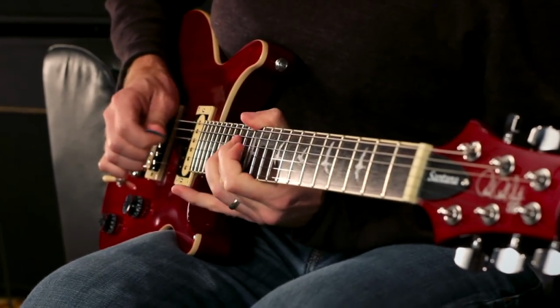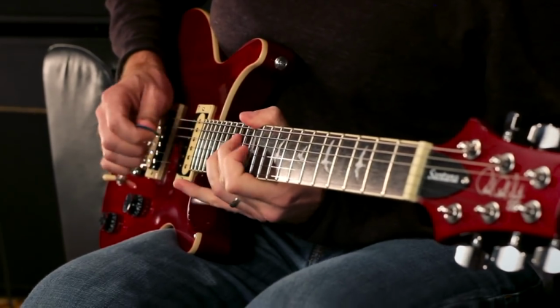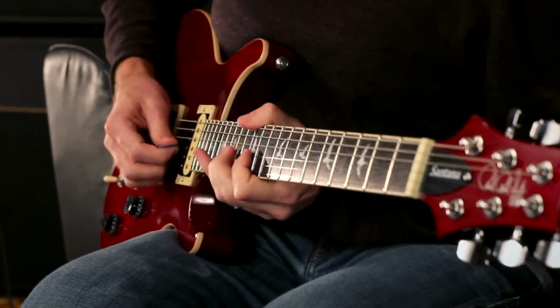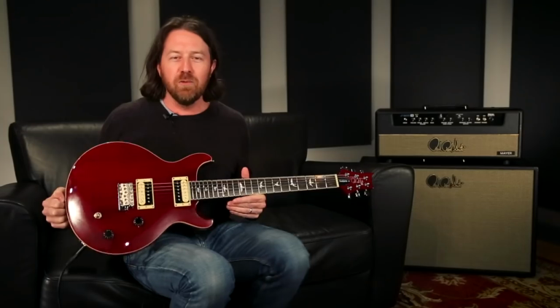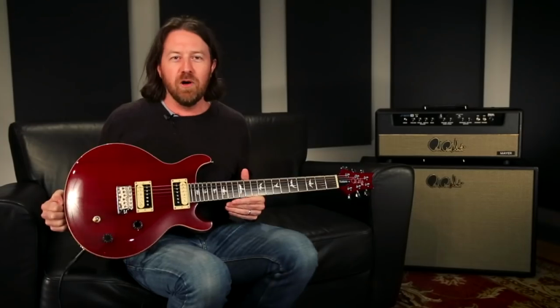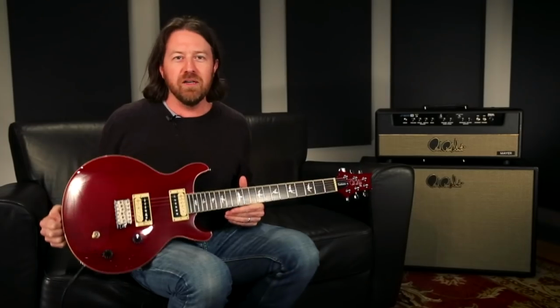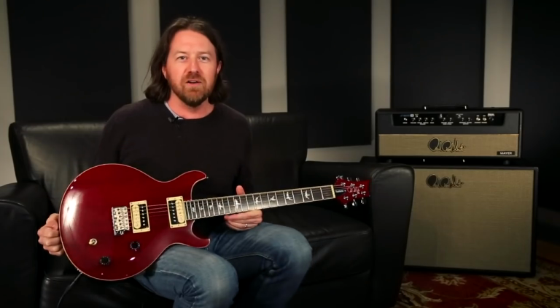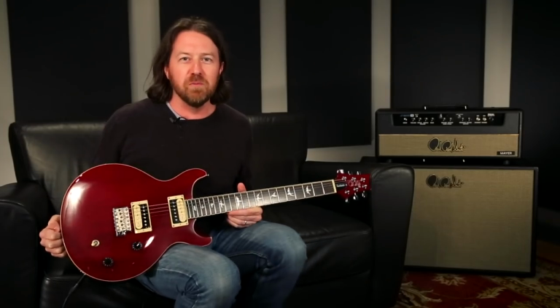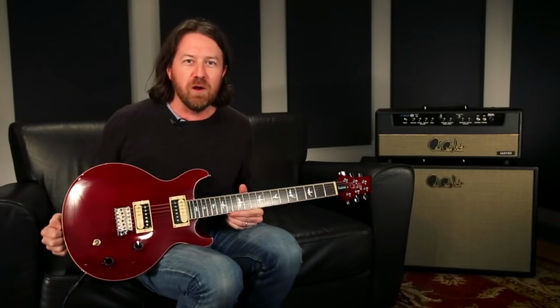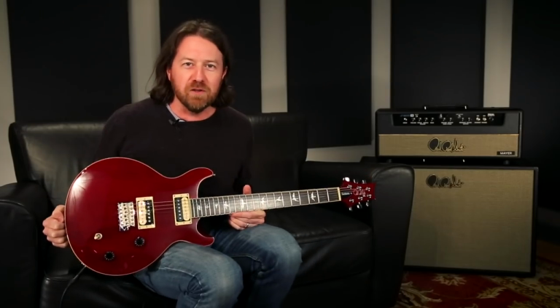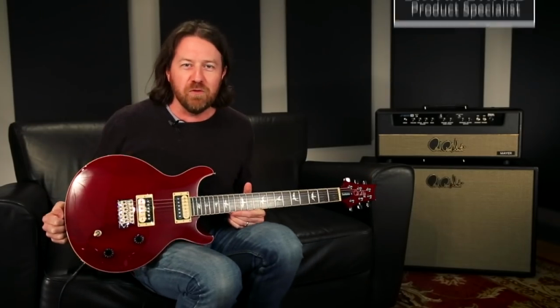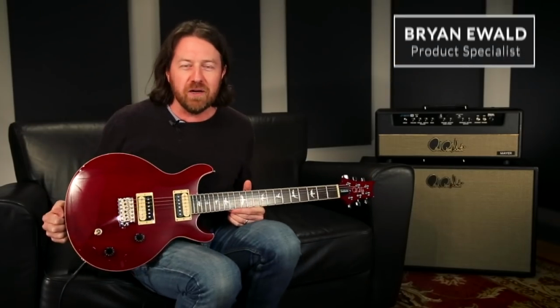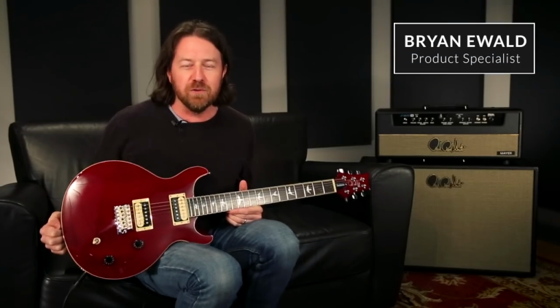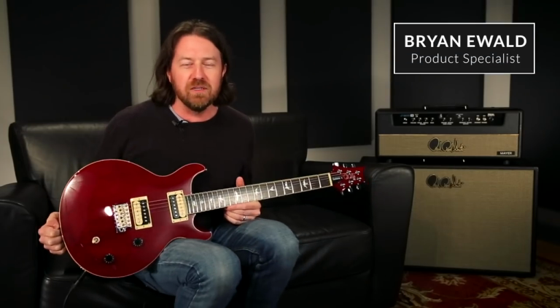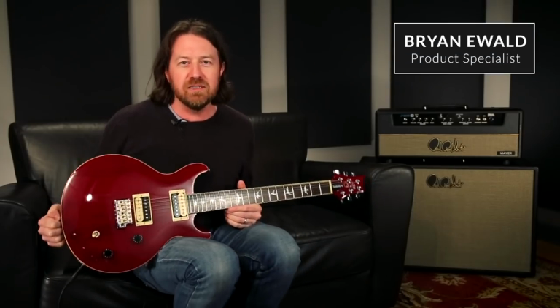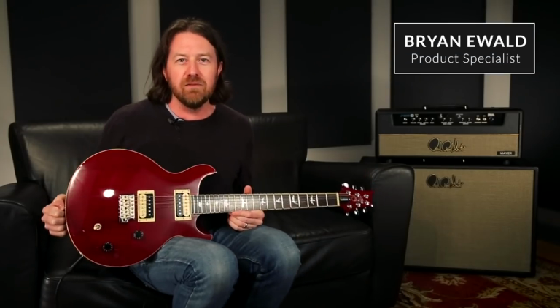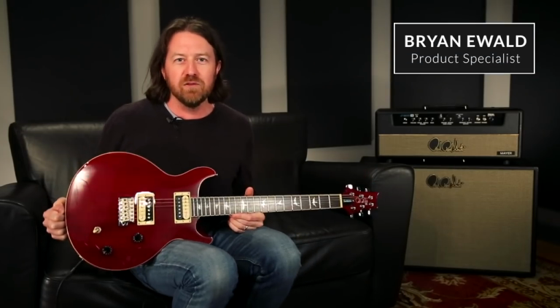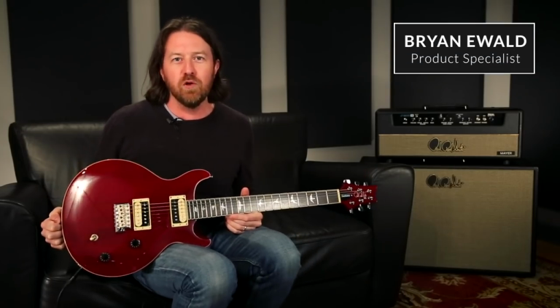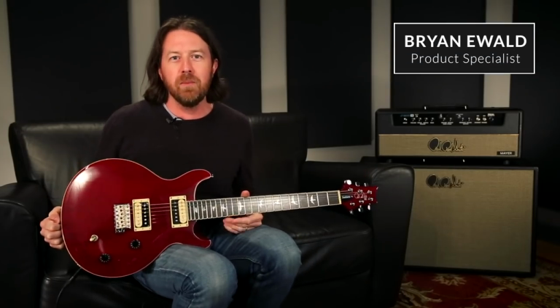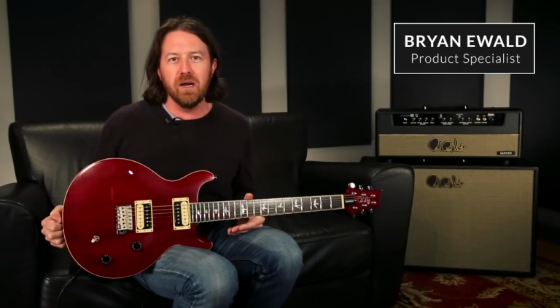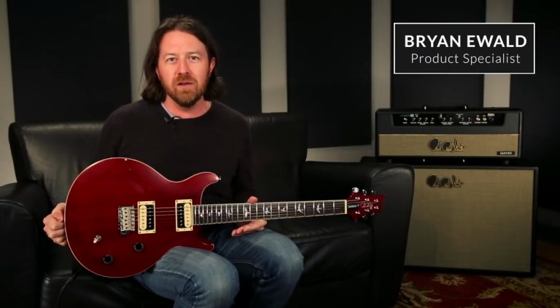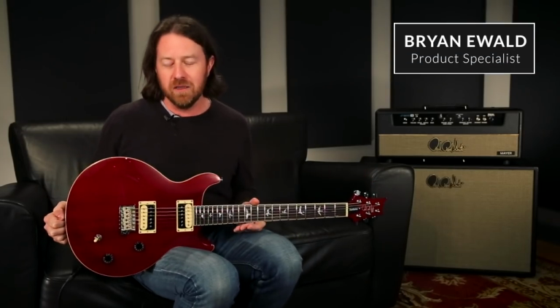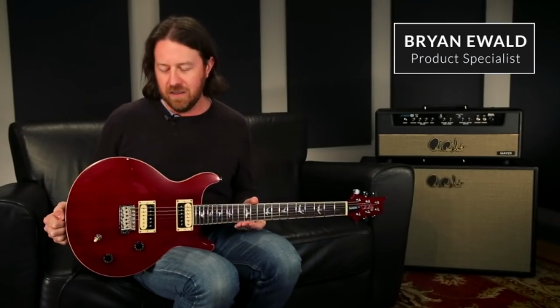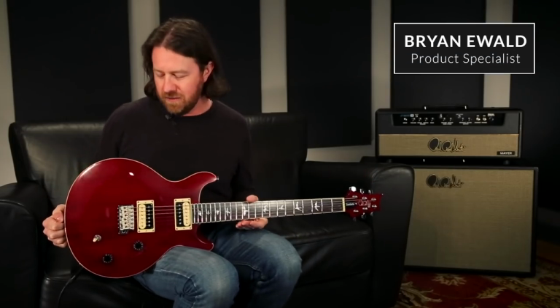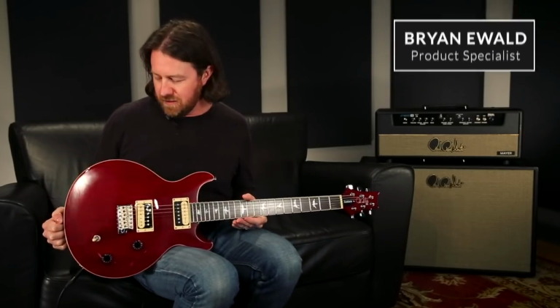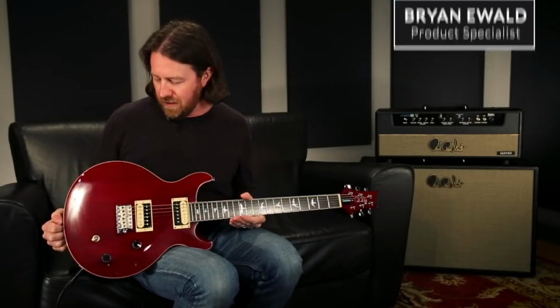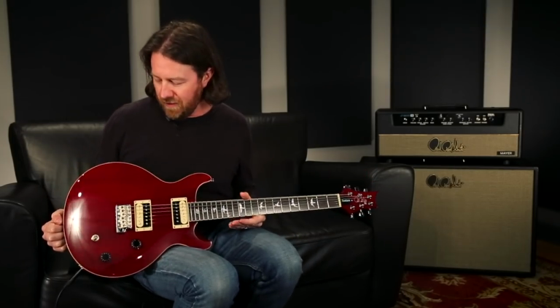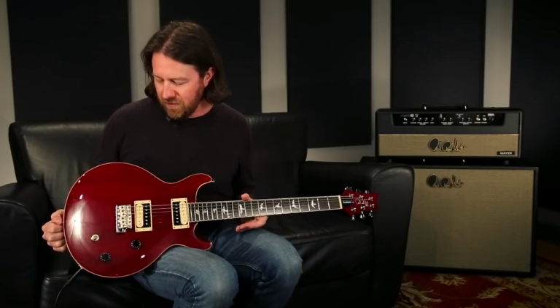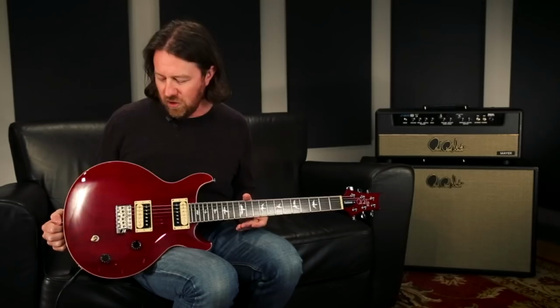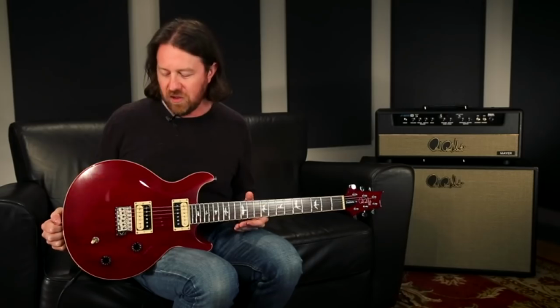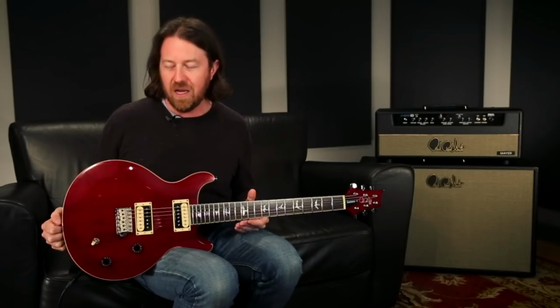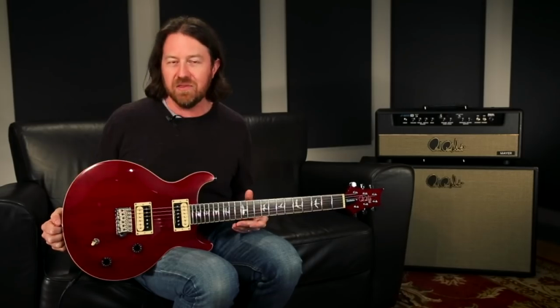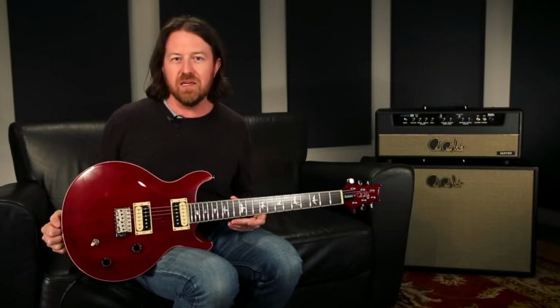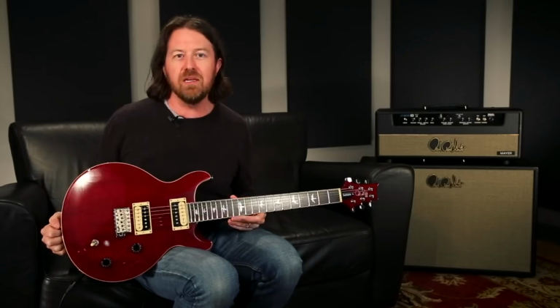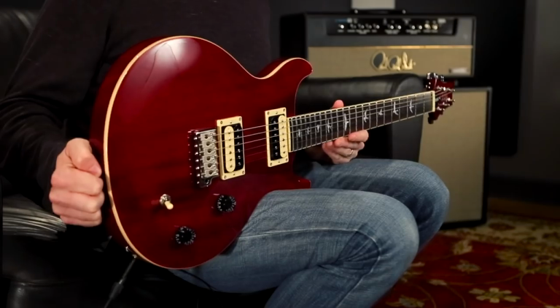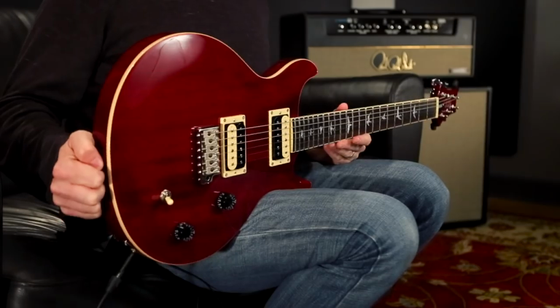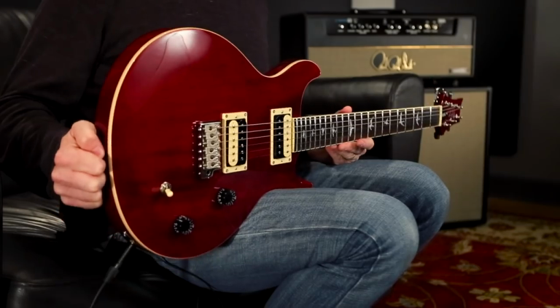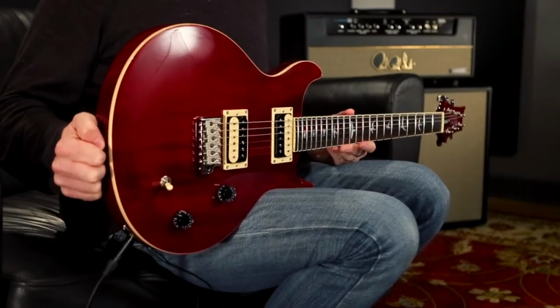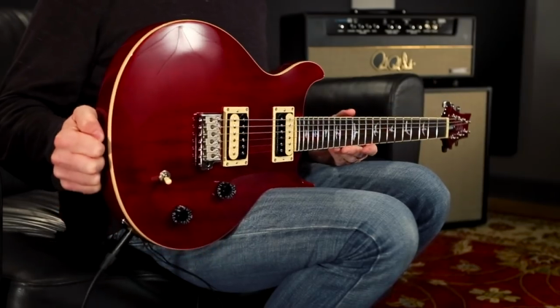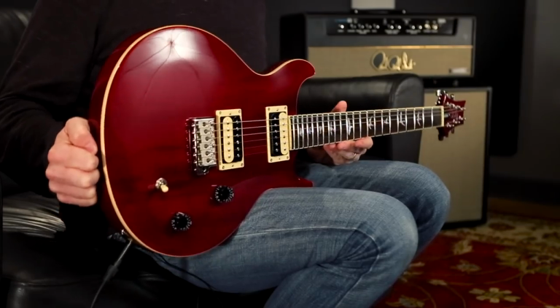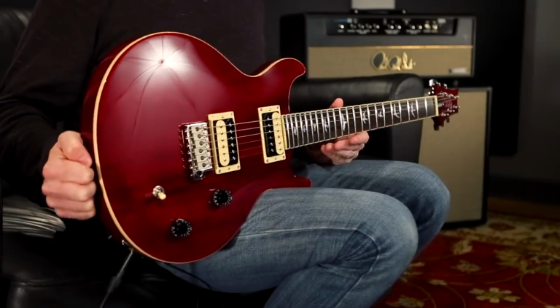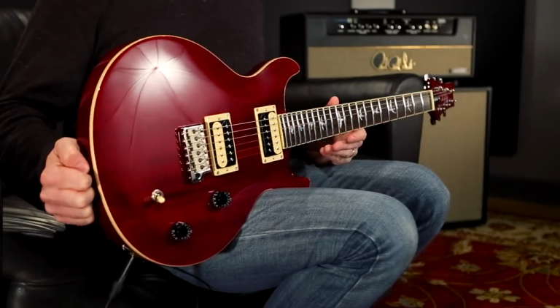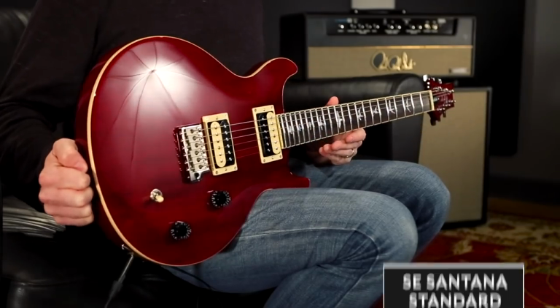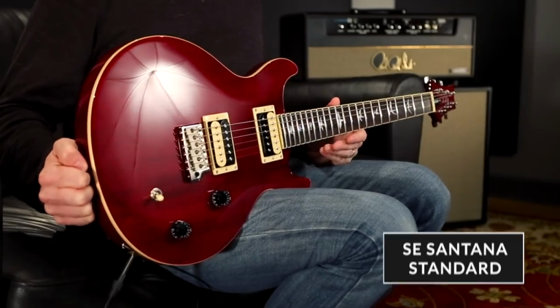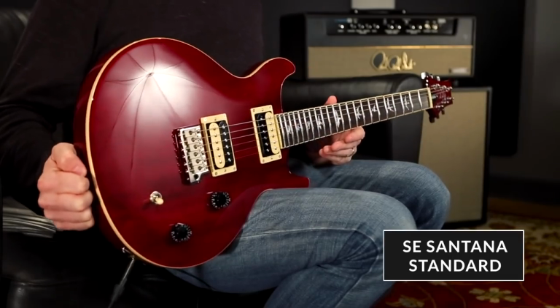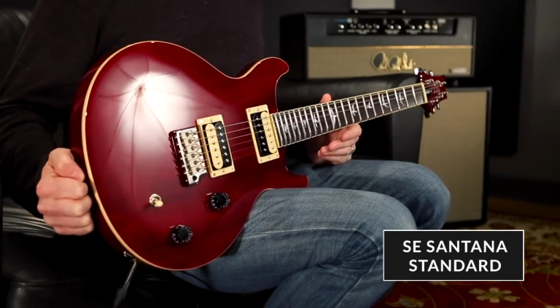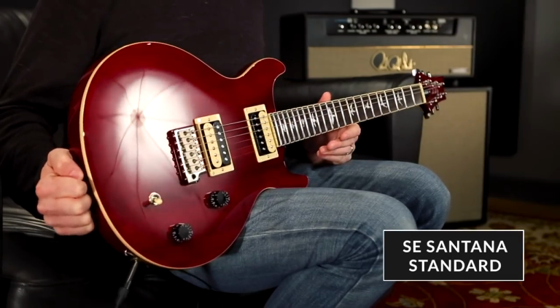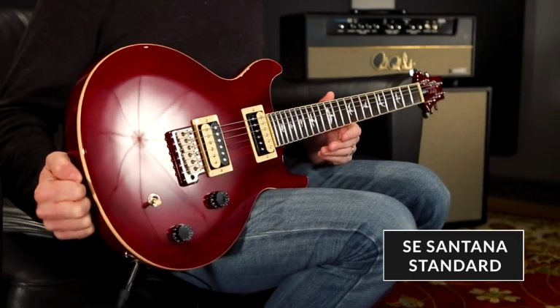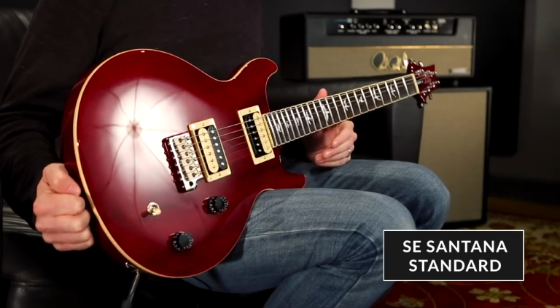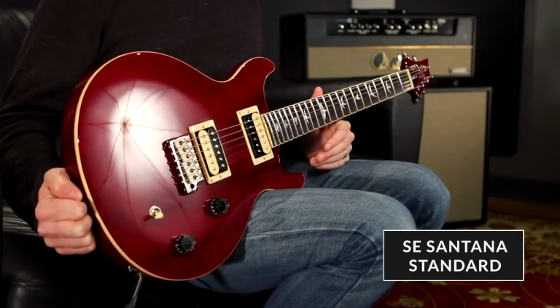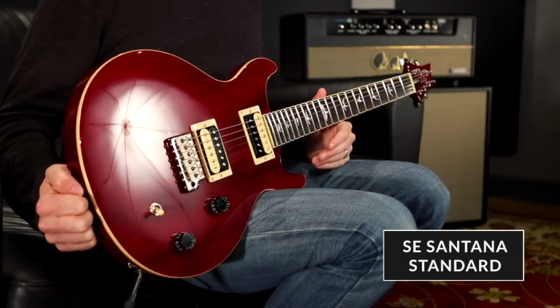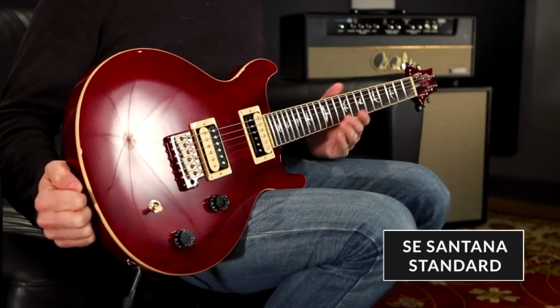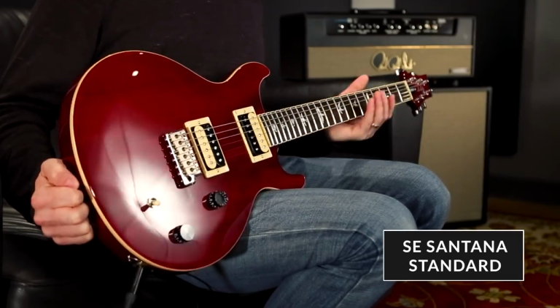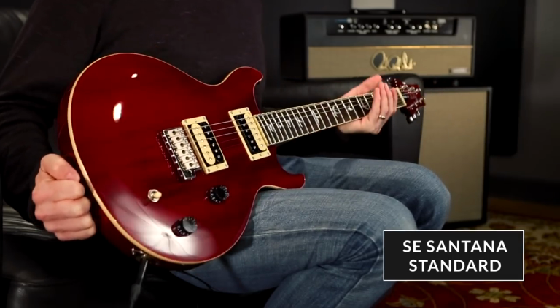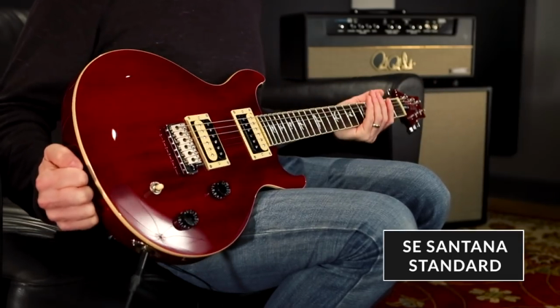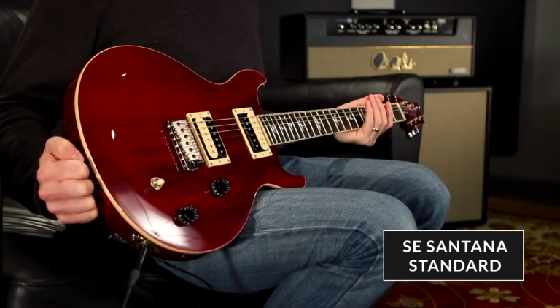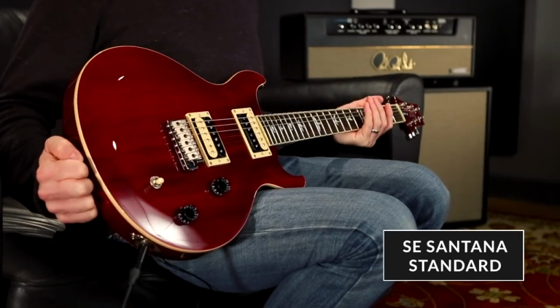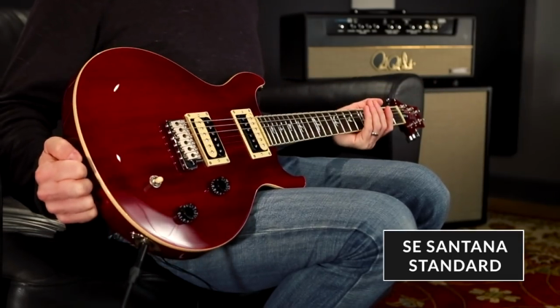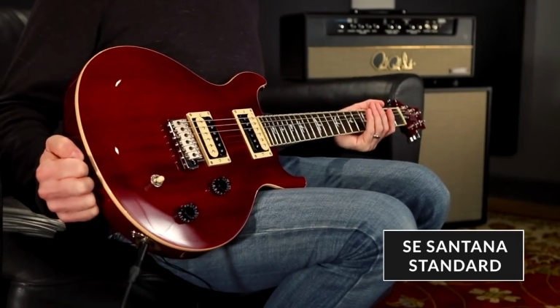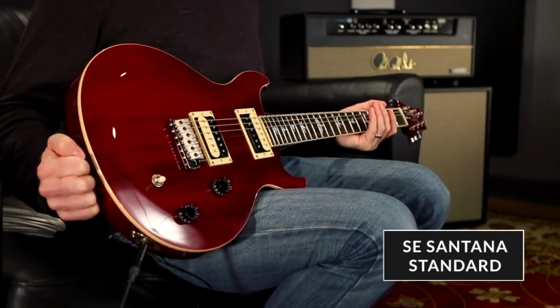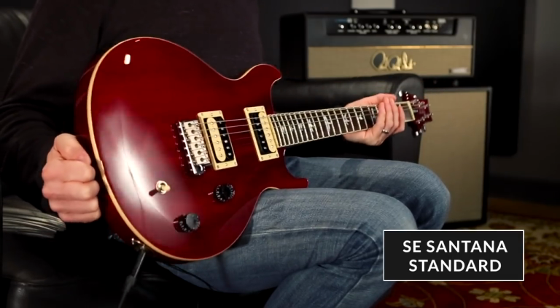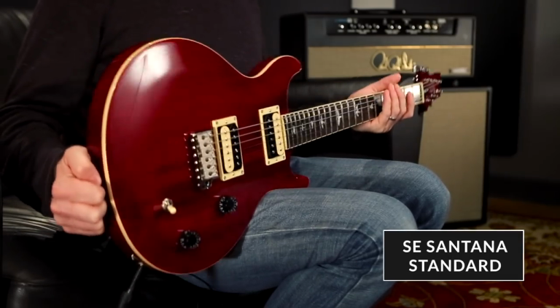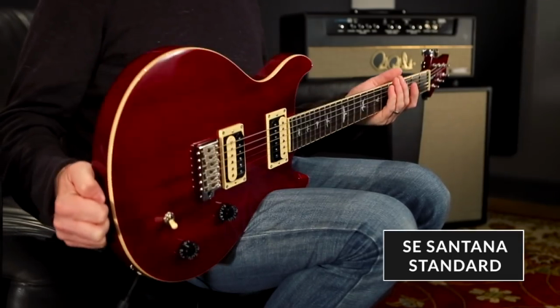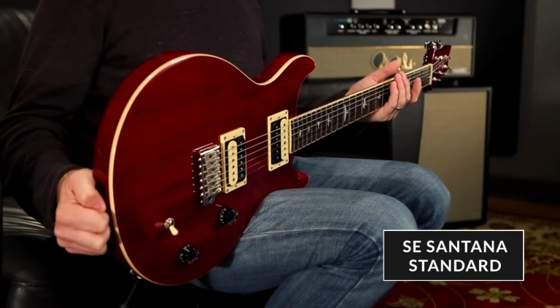Brian Ewald here at the PRS factory in Stevensville, Maryland, having a look at the SE Santana Standard. Killer guitar.